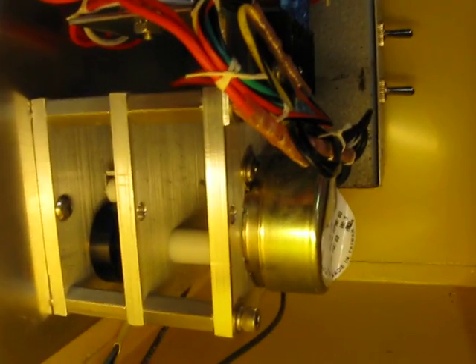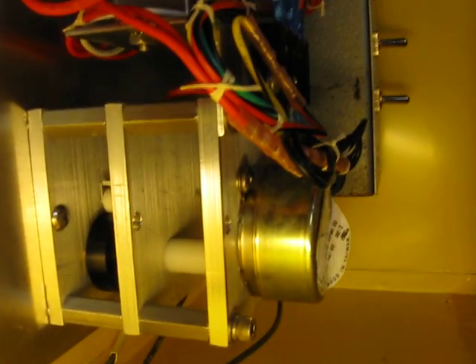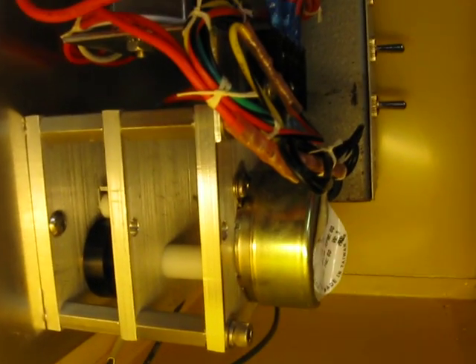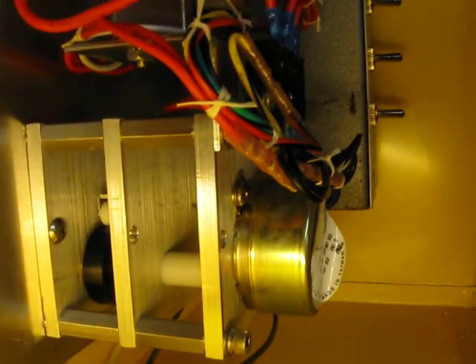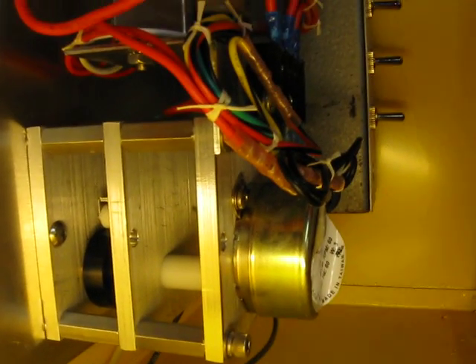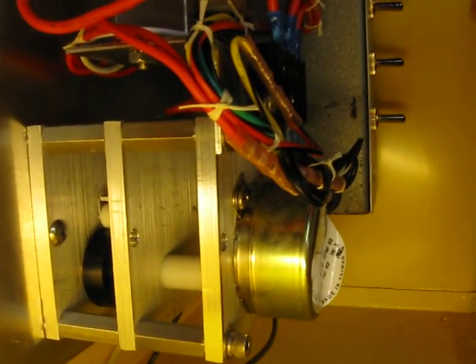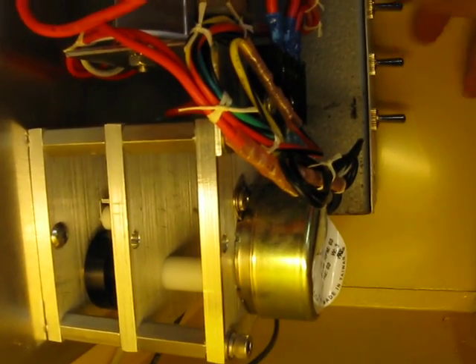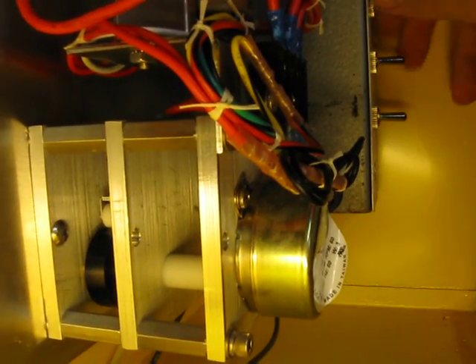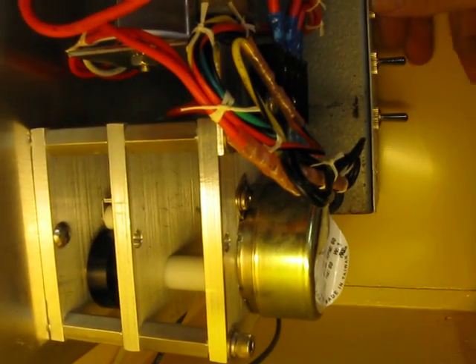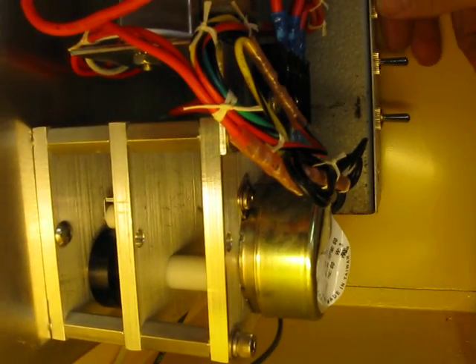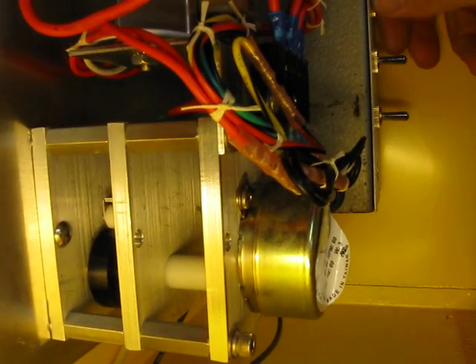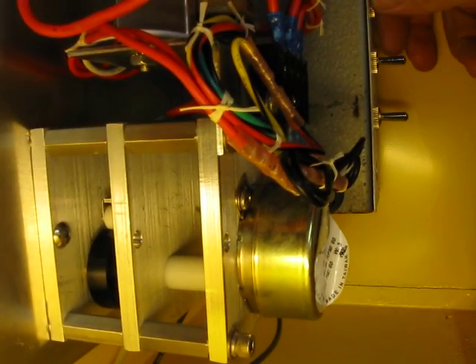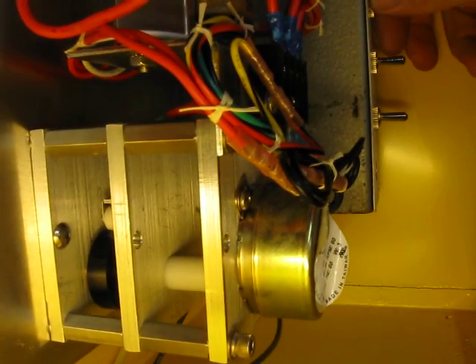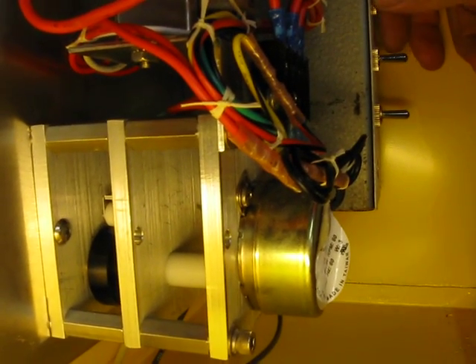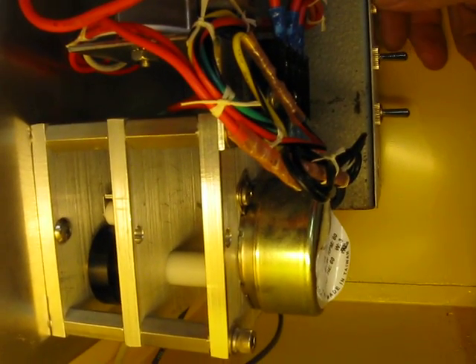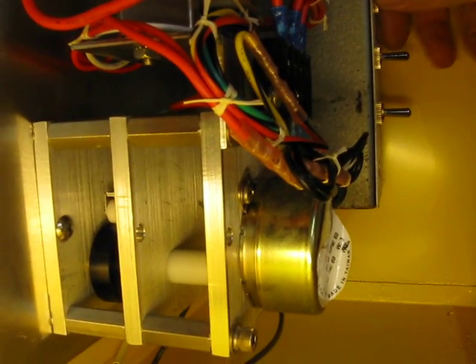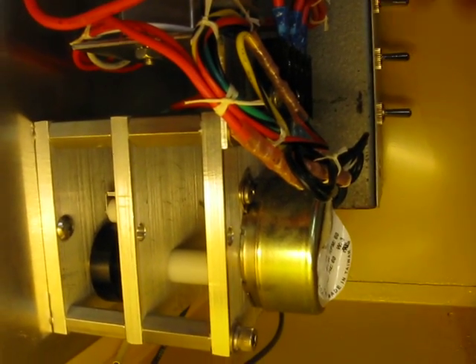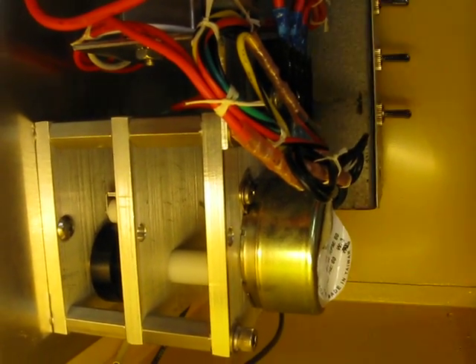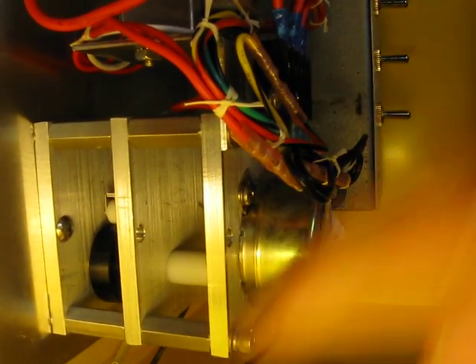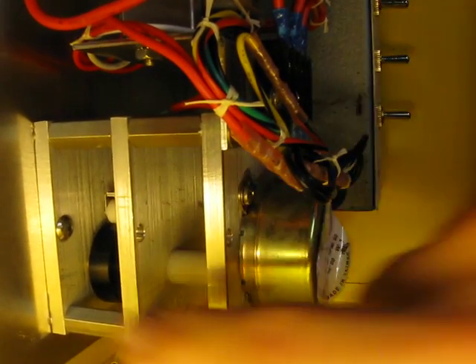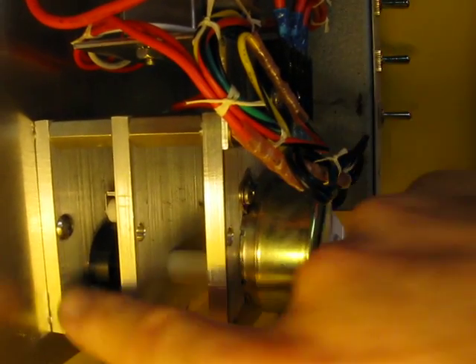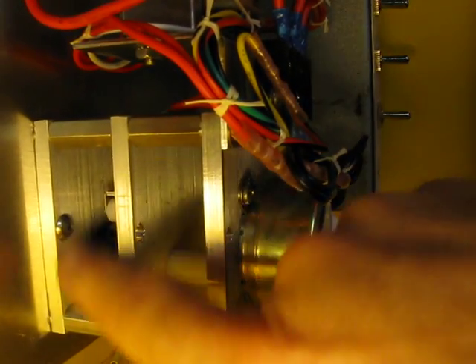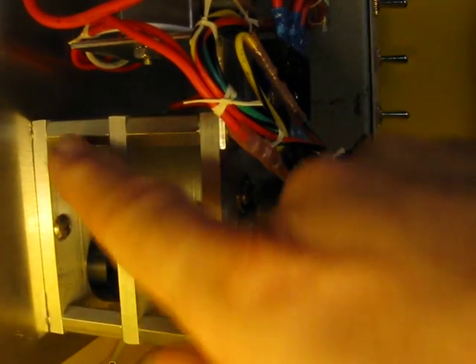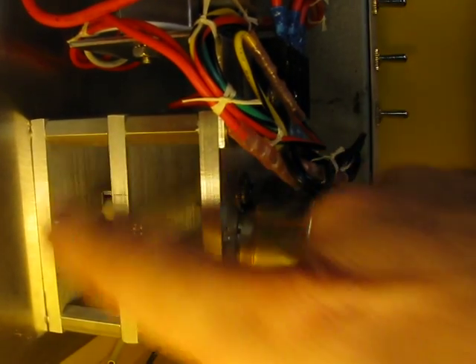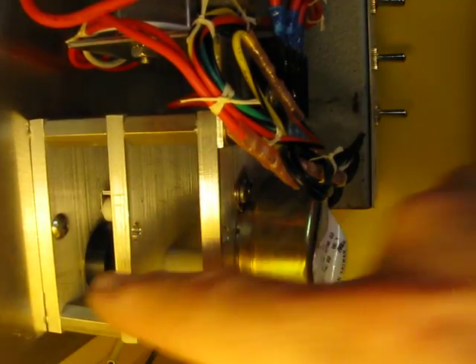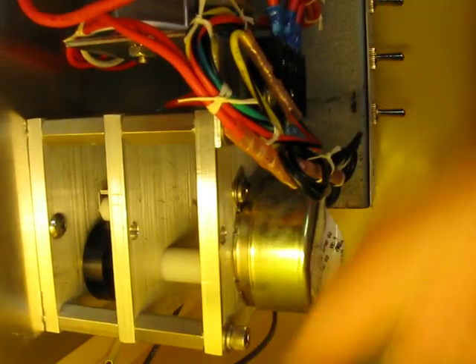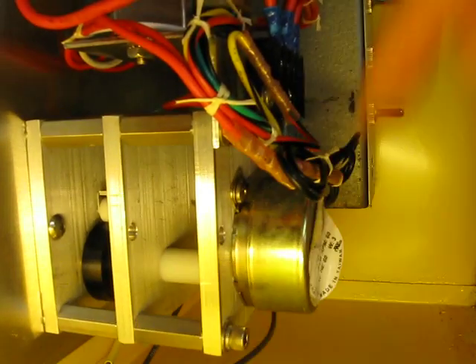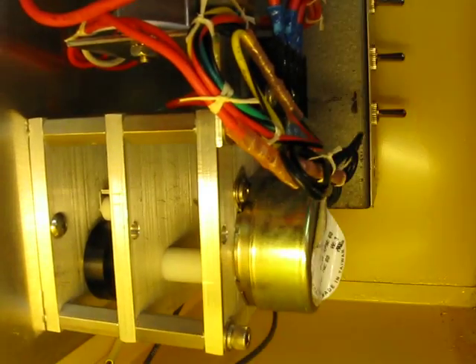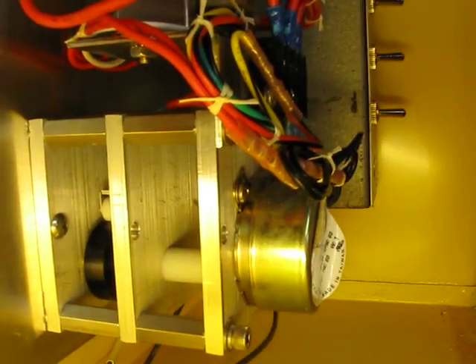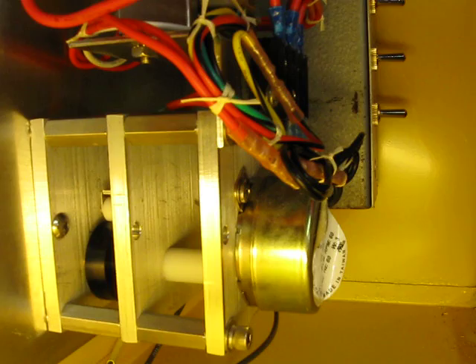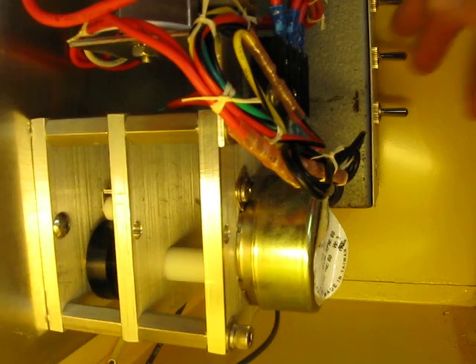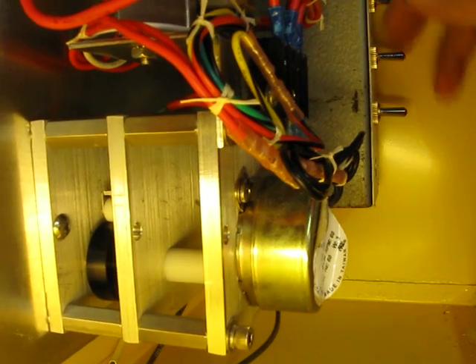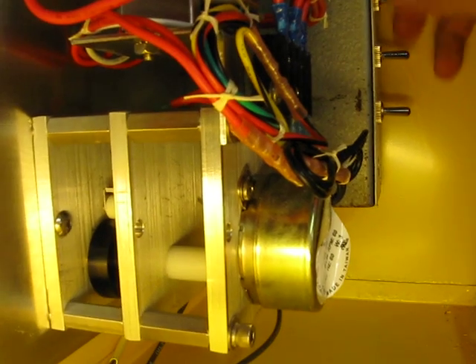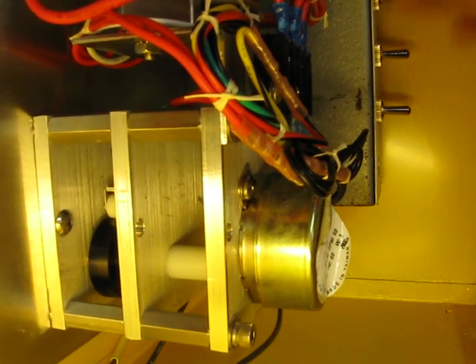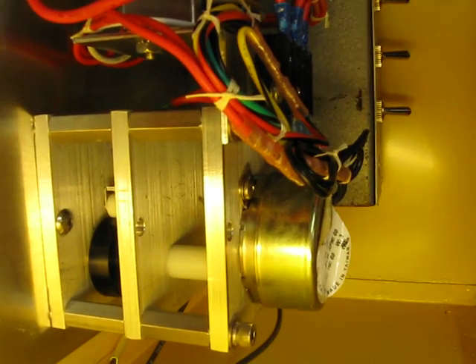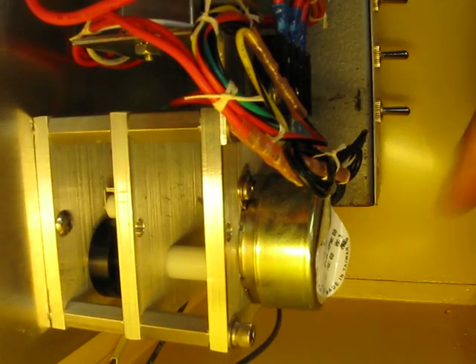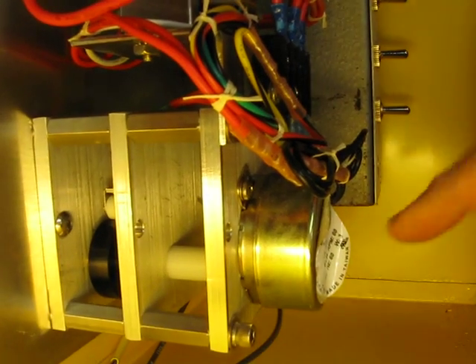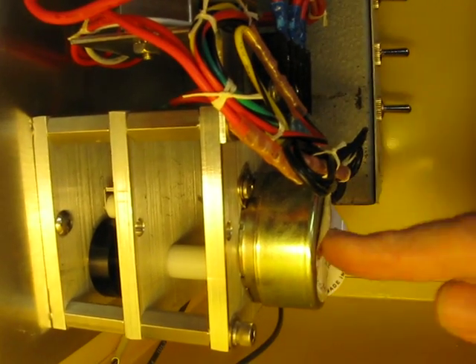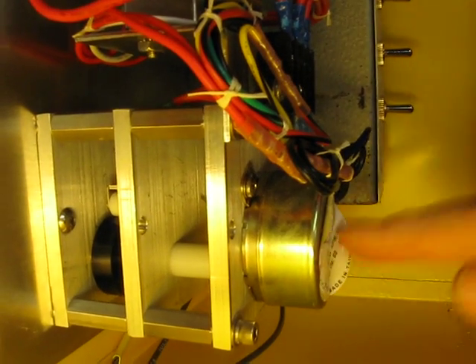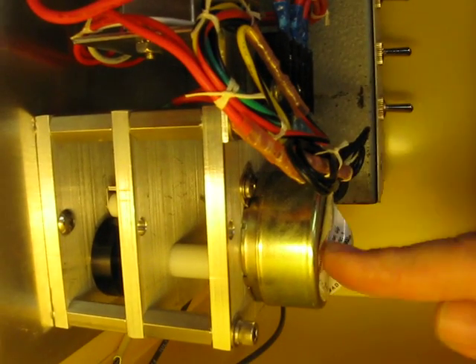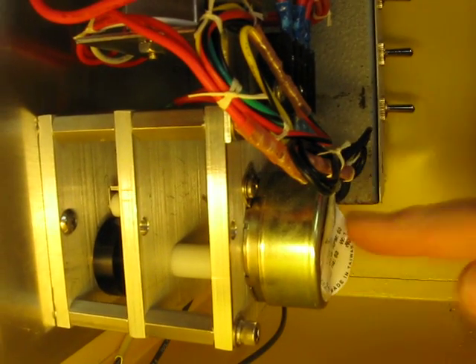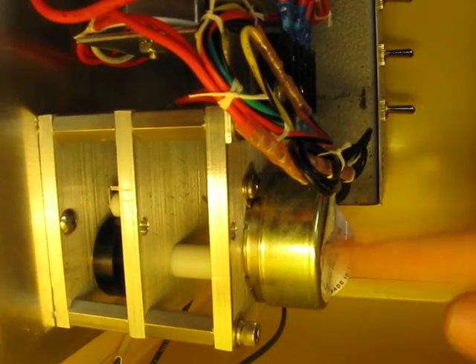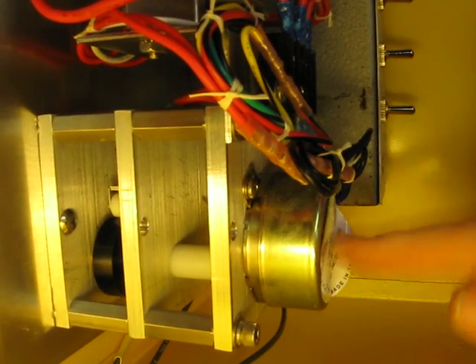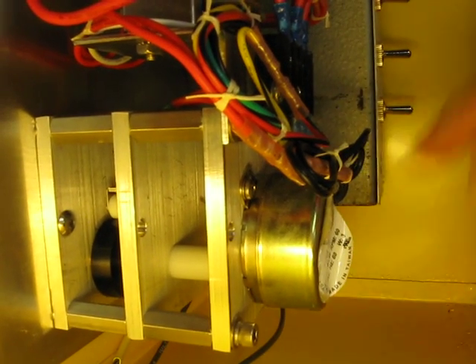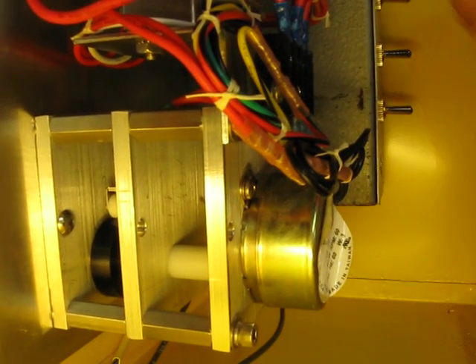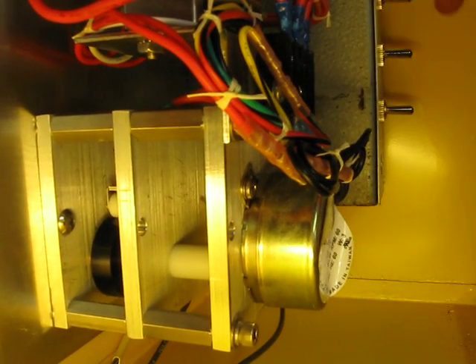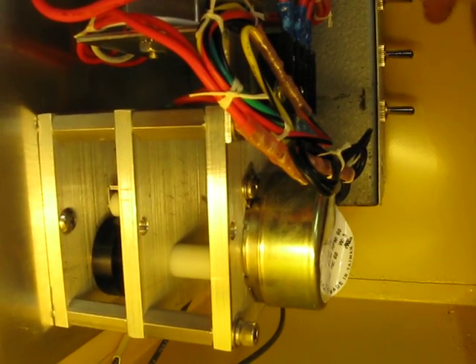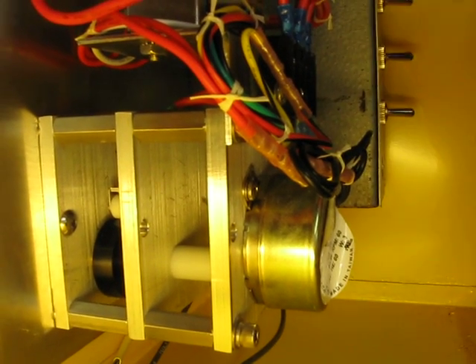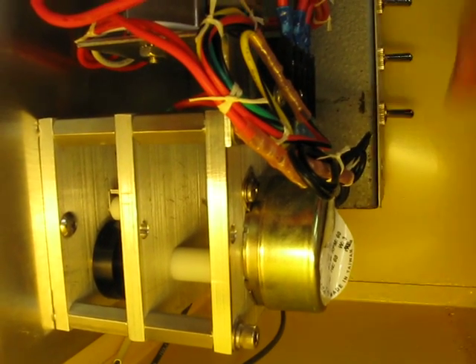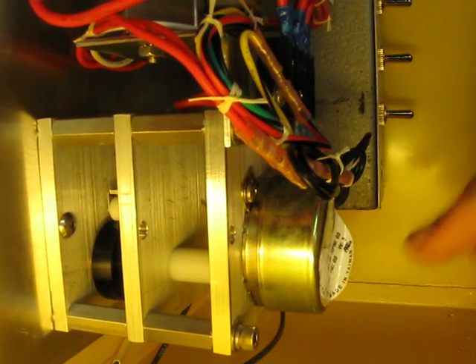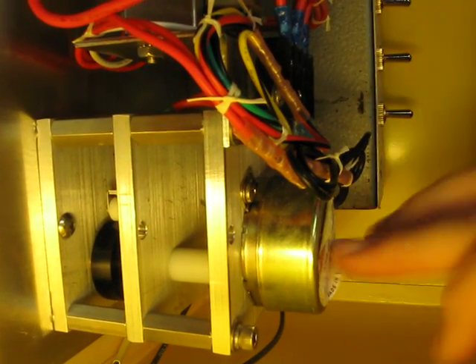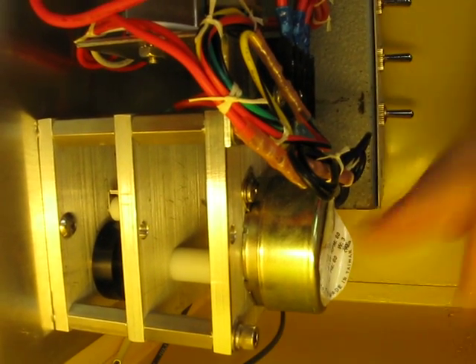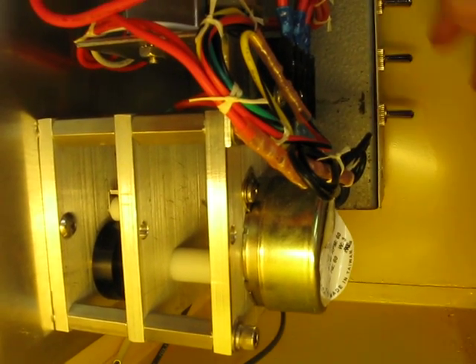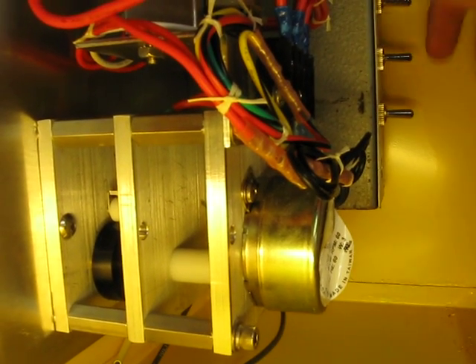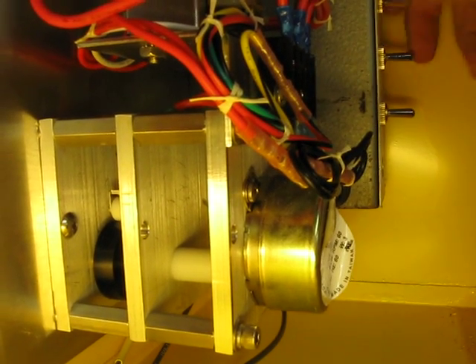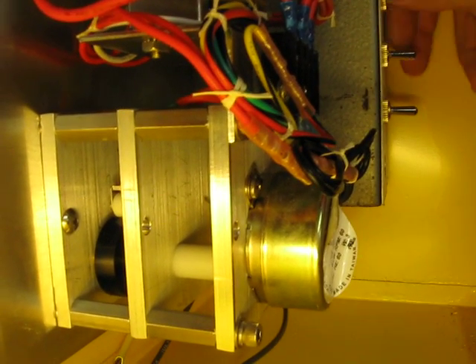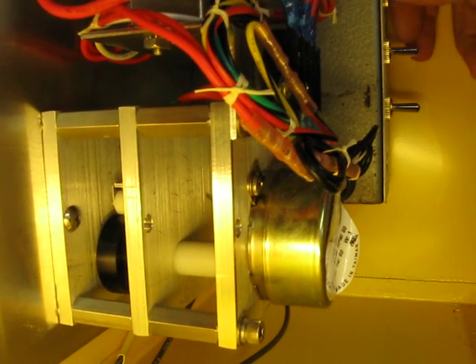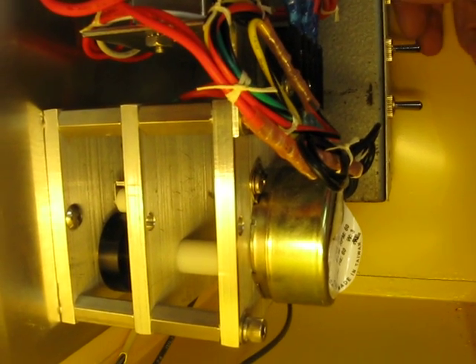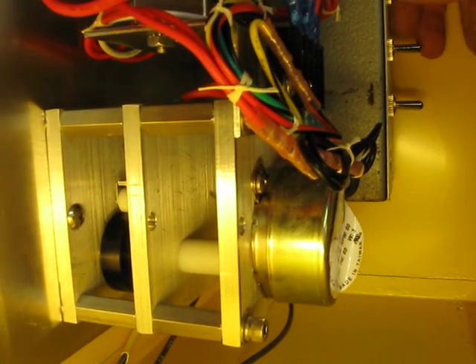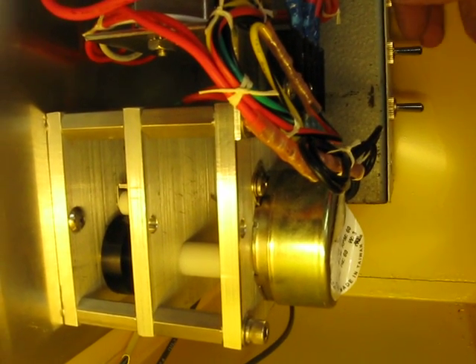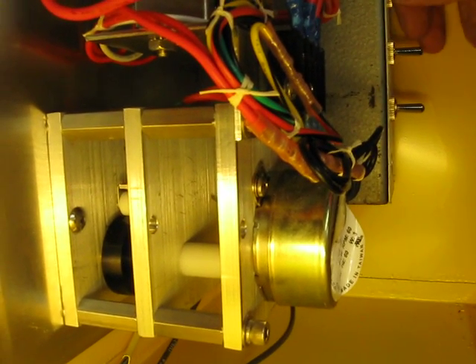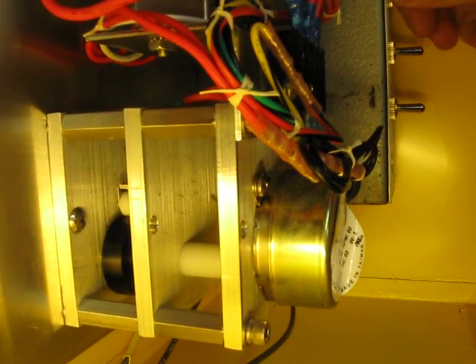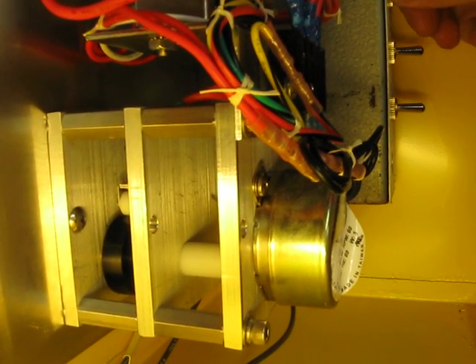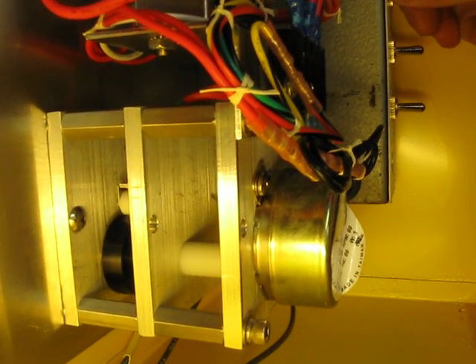You can see how it works here. It's got a cam, a microswitch on top, and a clock motor. The clock motor is kind of noisy, but it works.